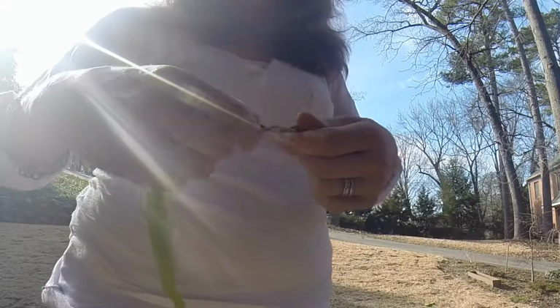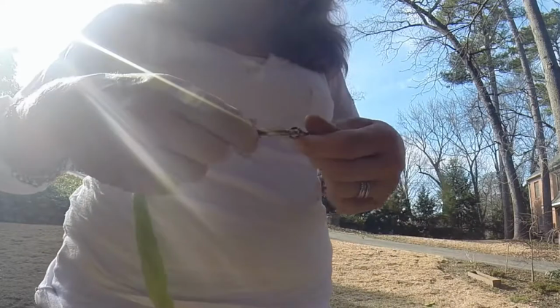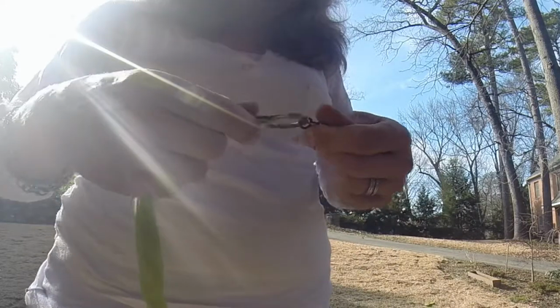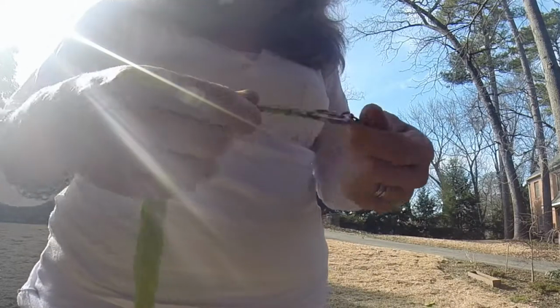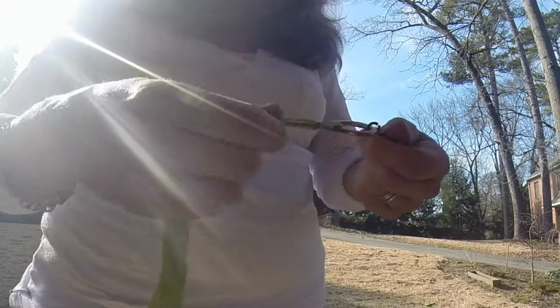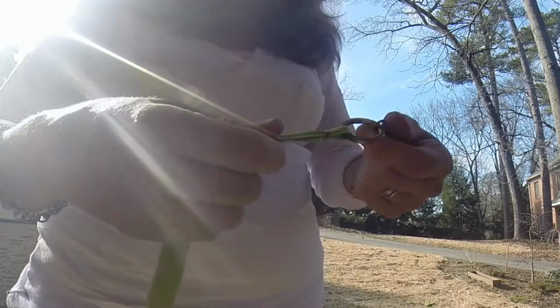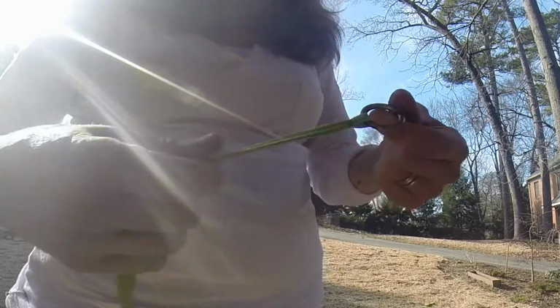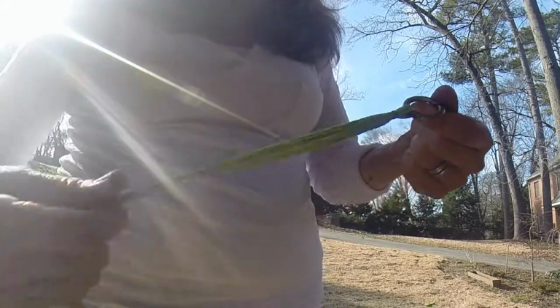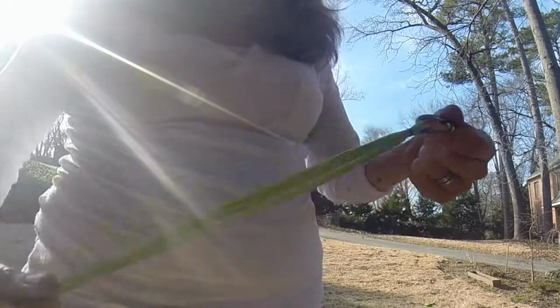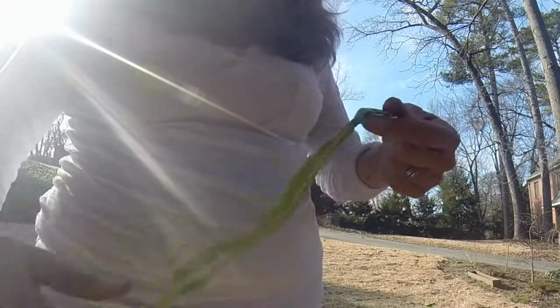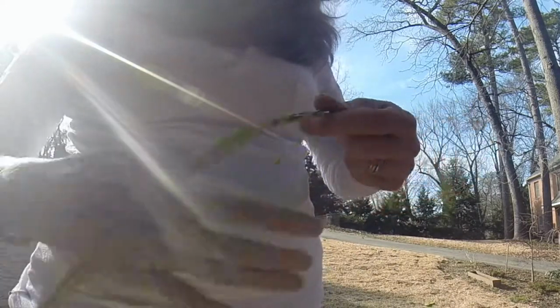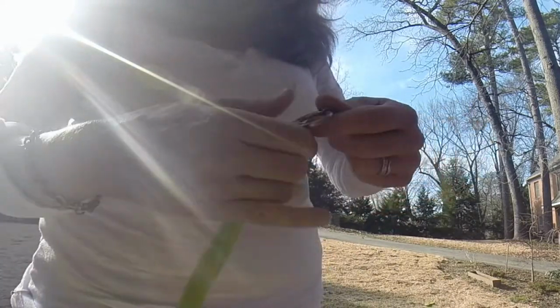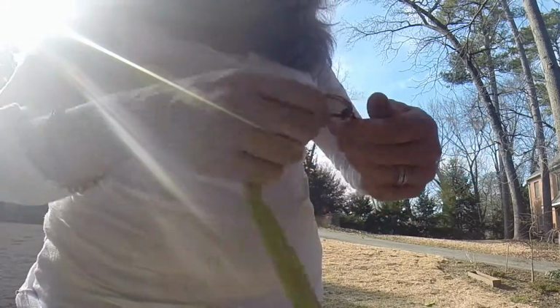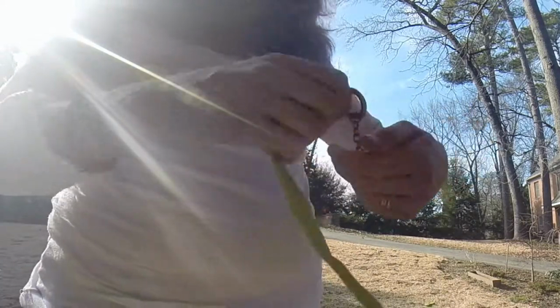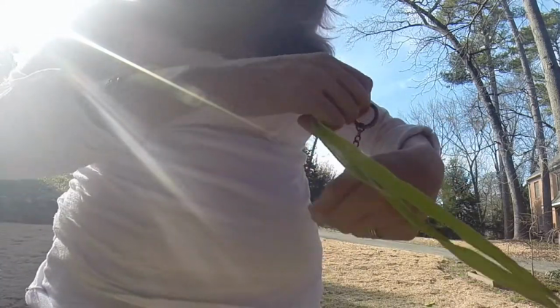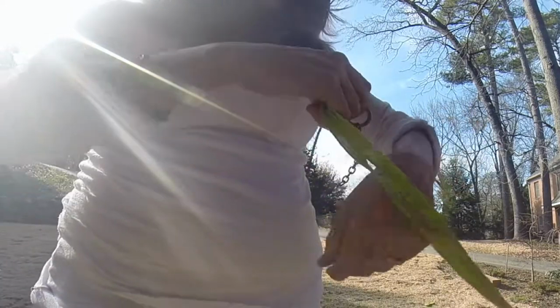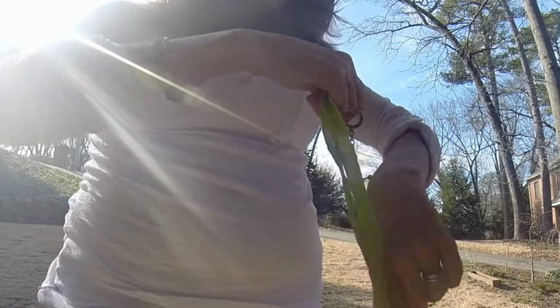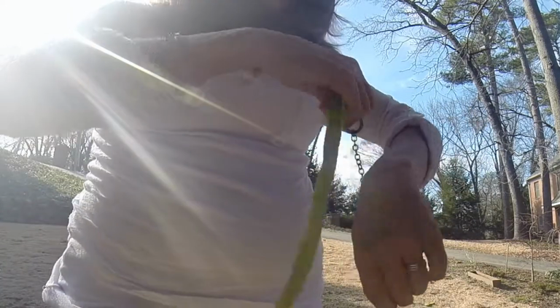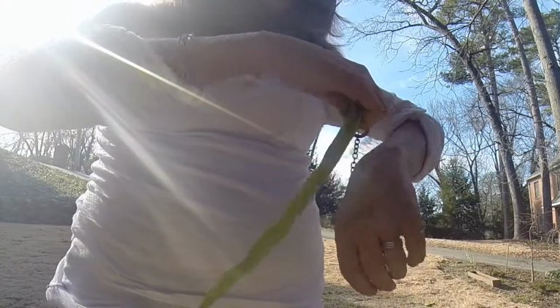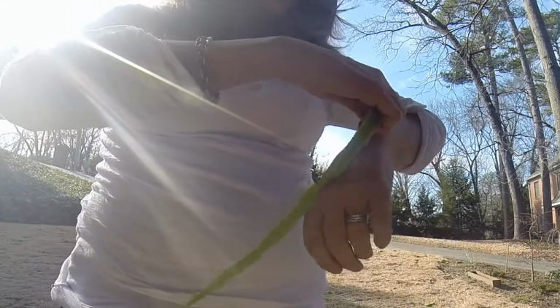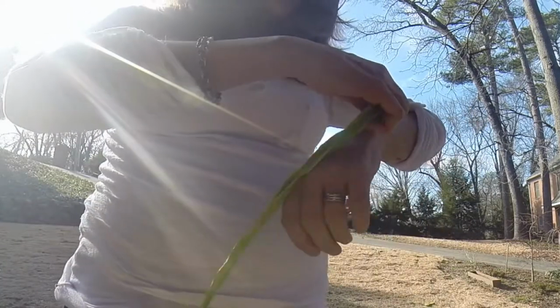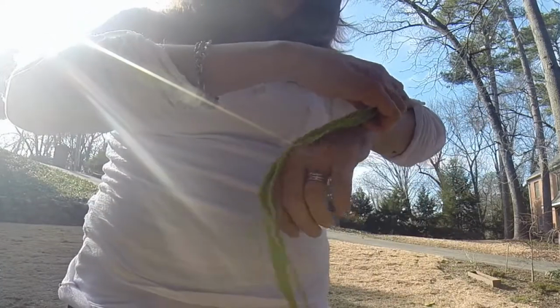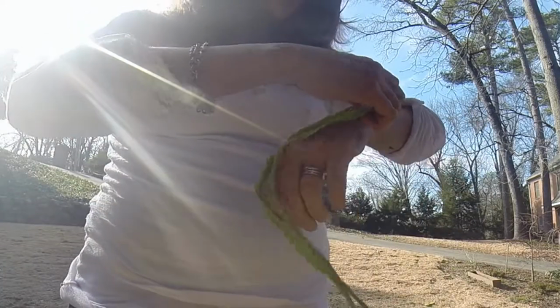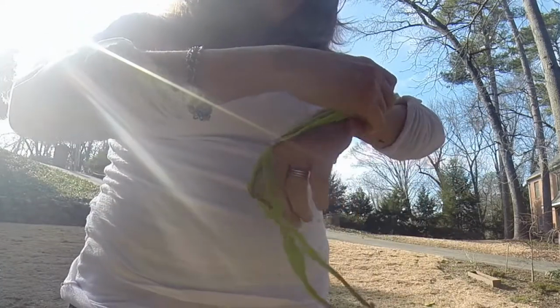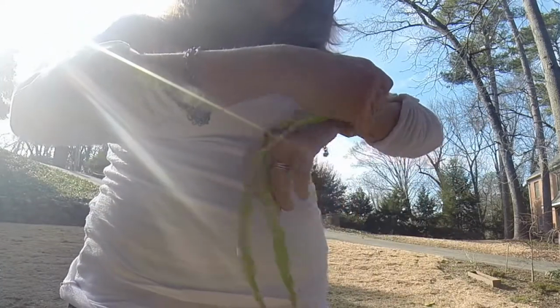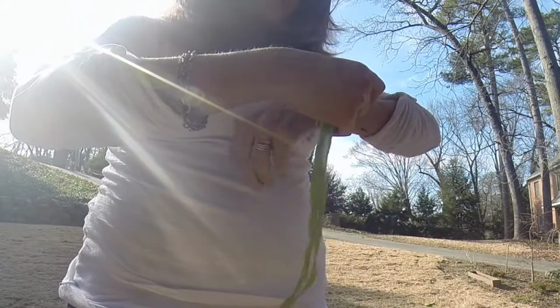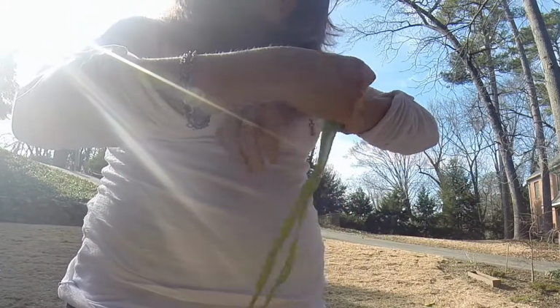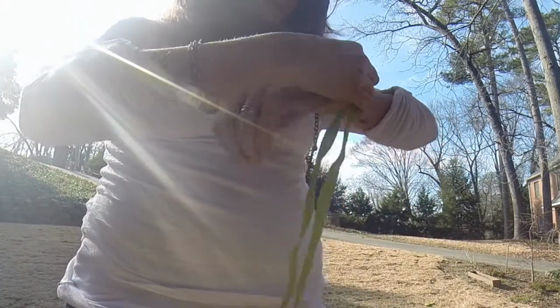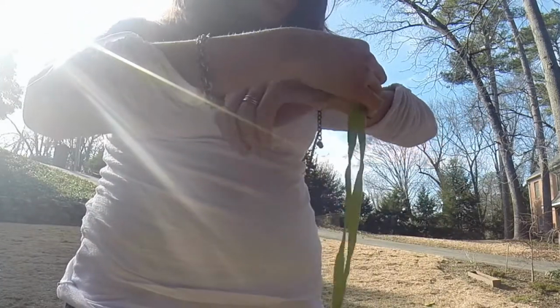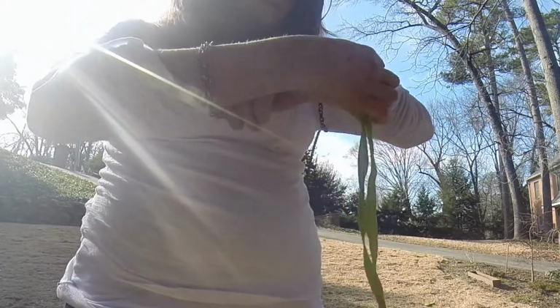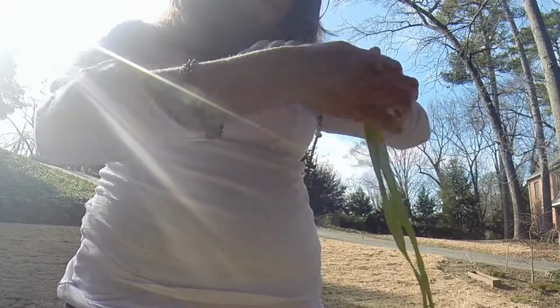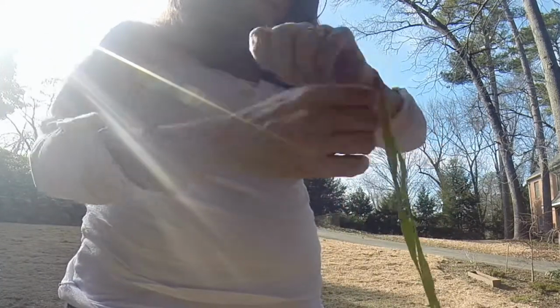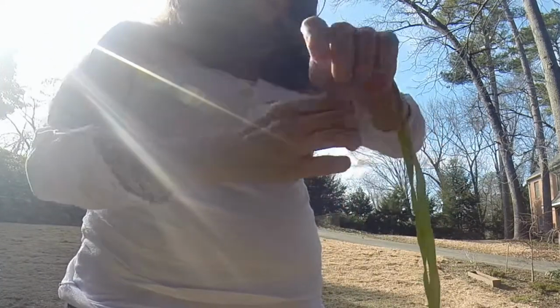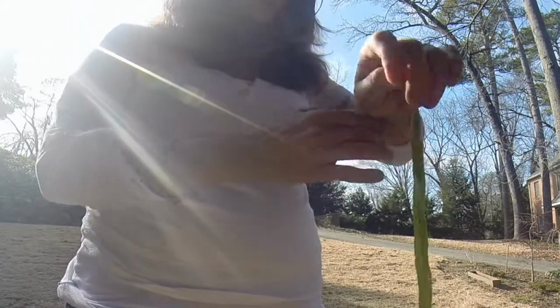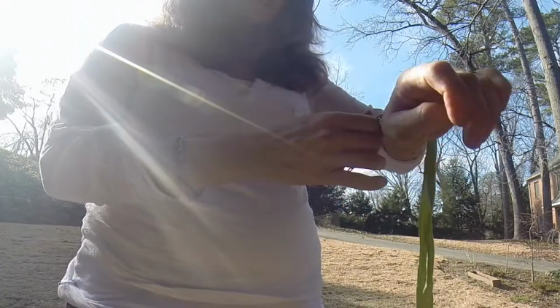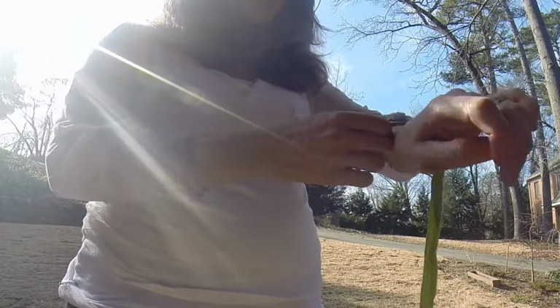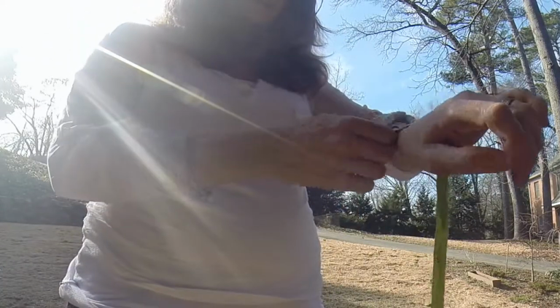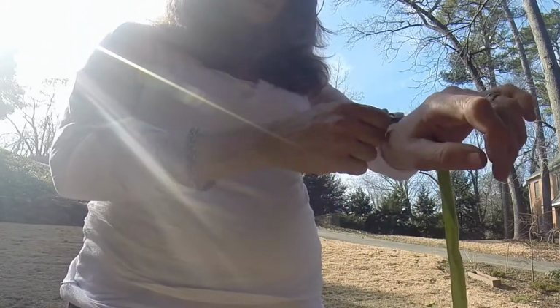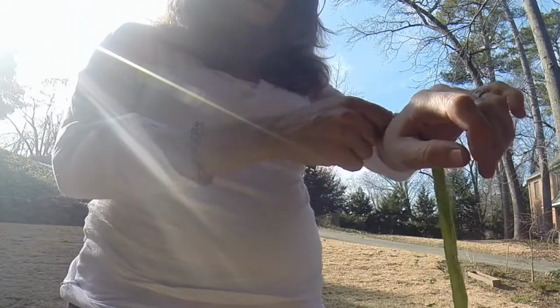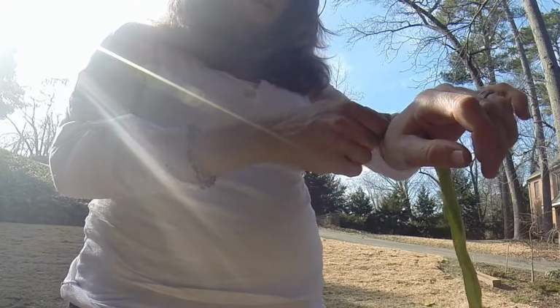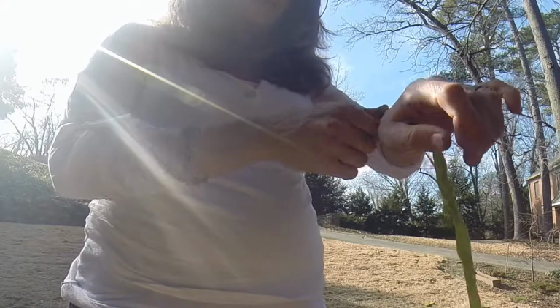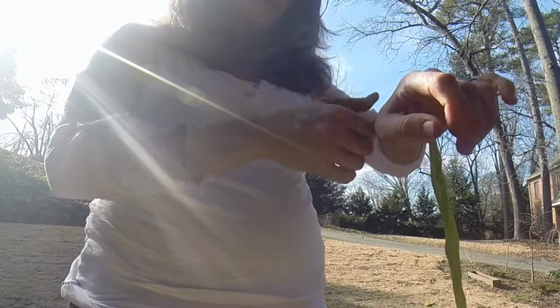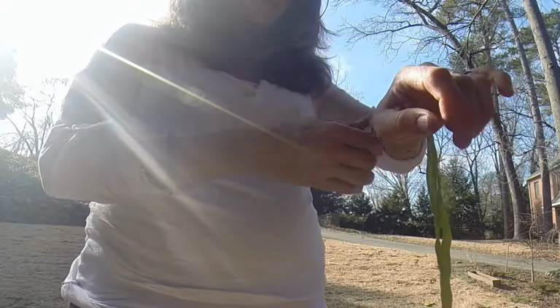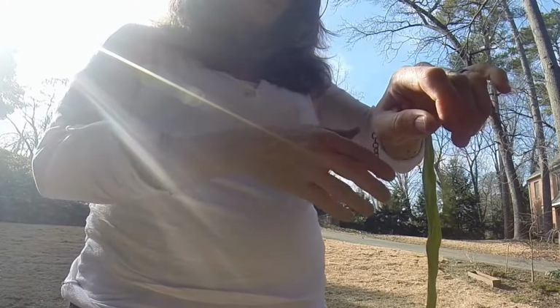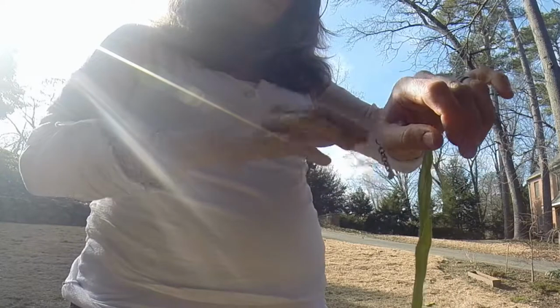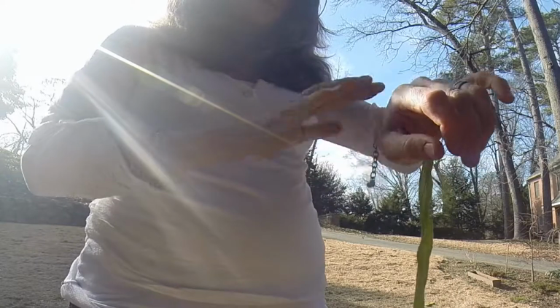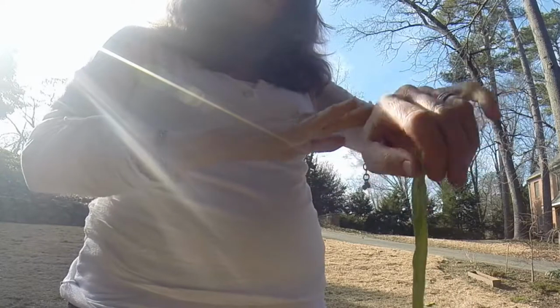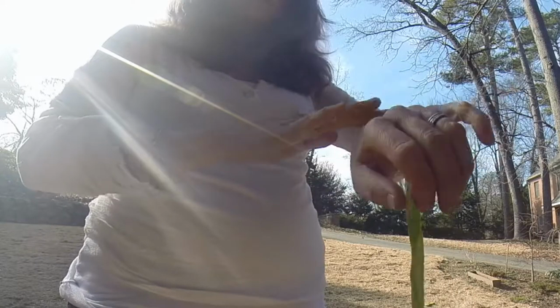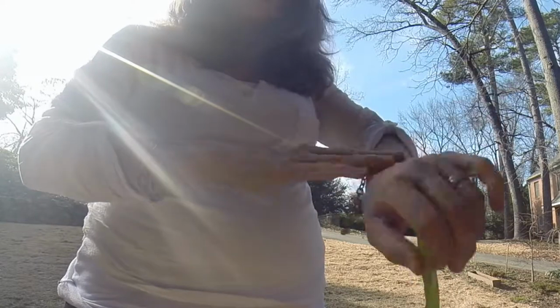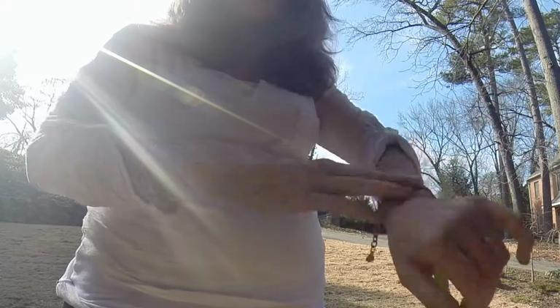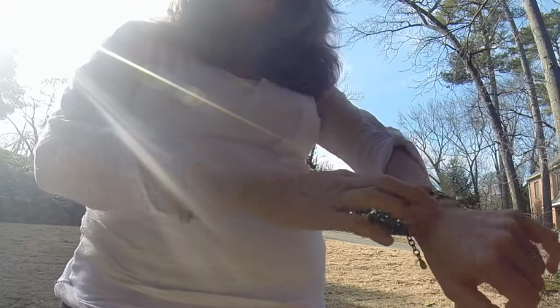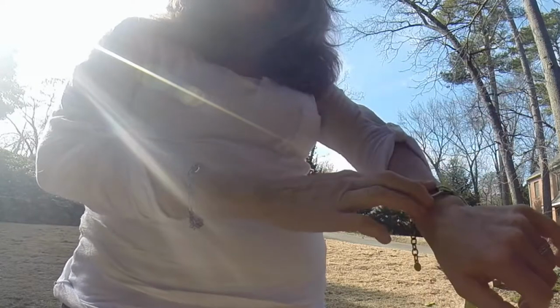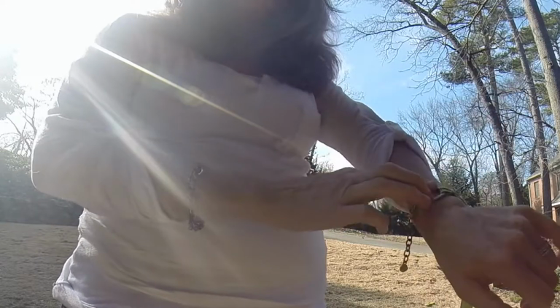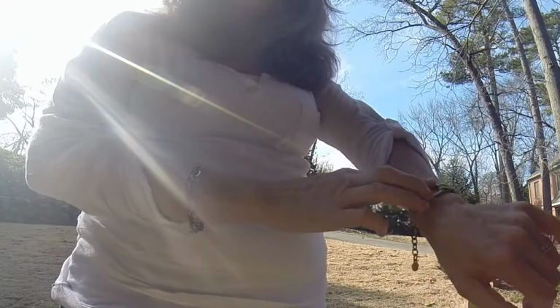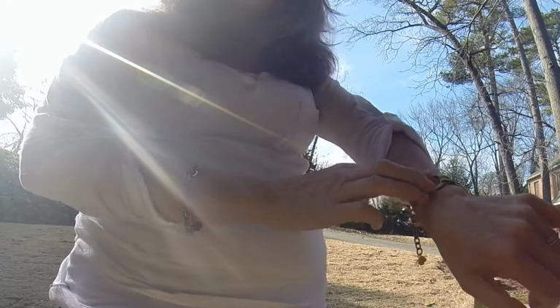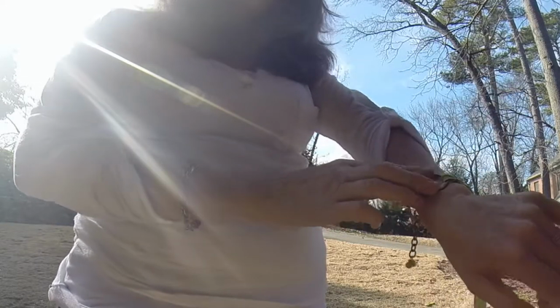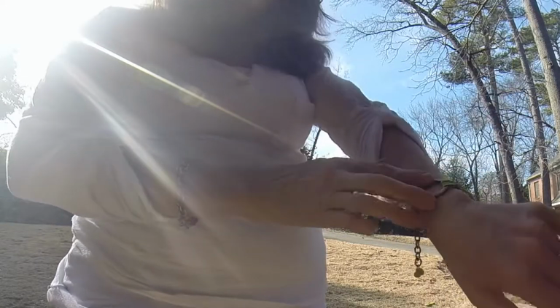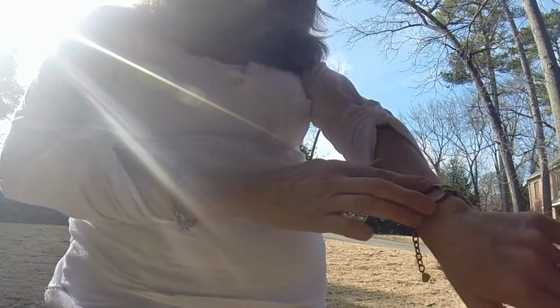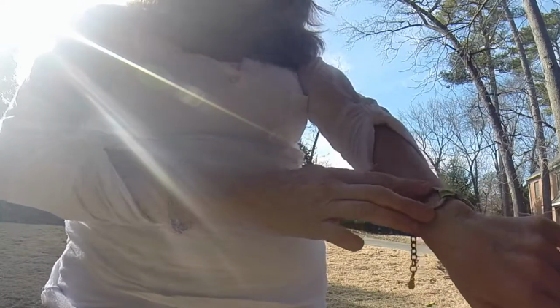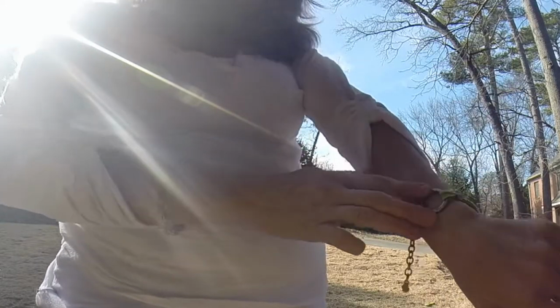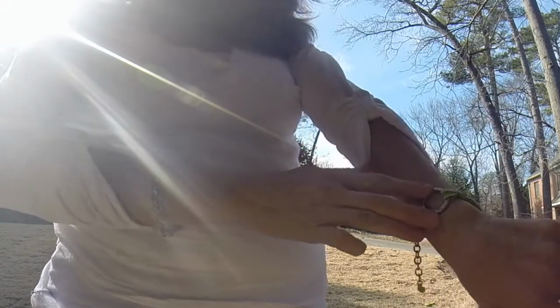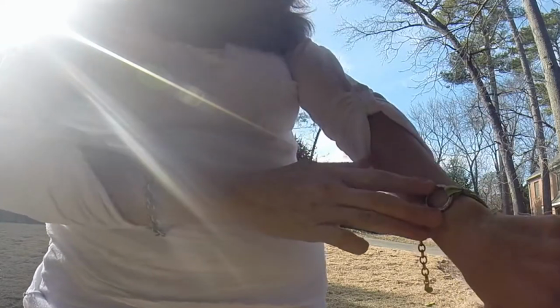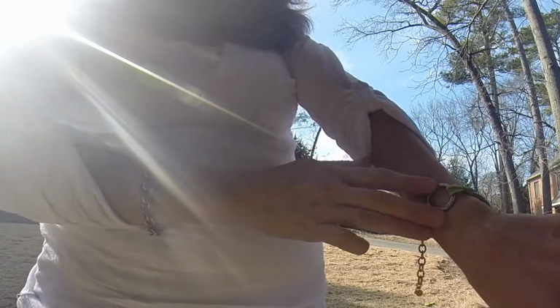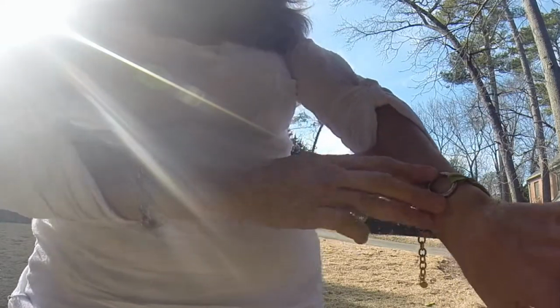First, lay the bracelet on top of your wrist with the chain hanging forward and the pendant right on top.